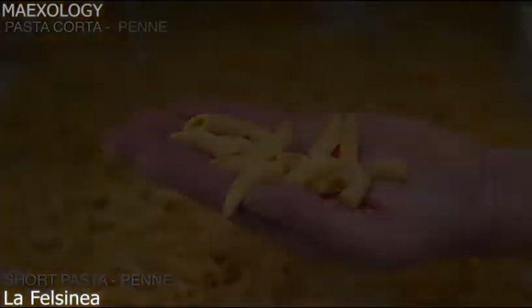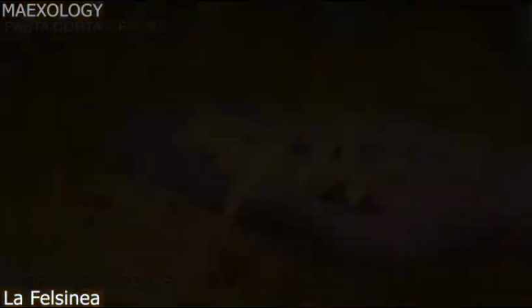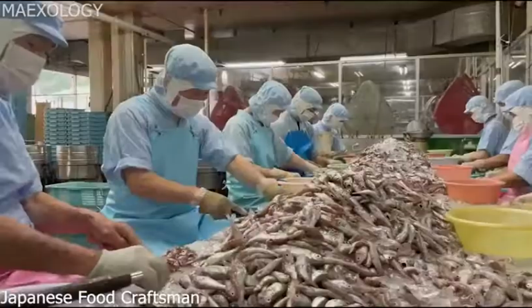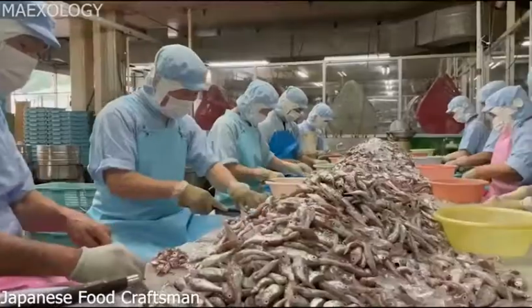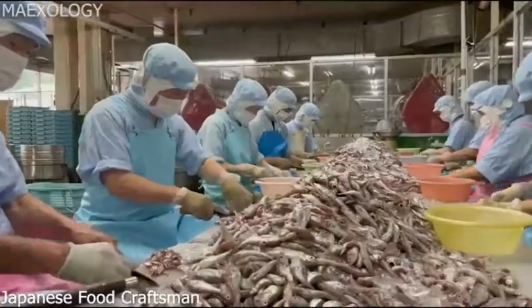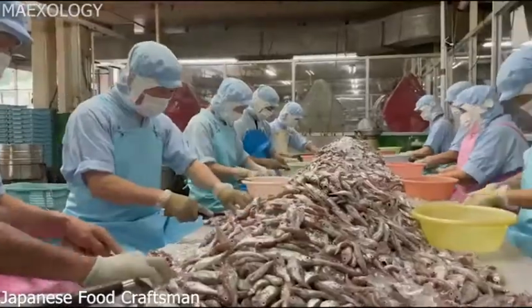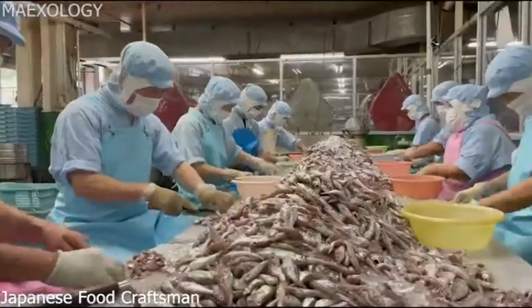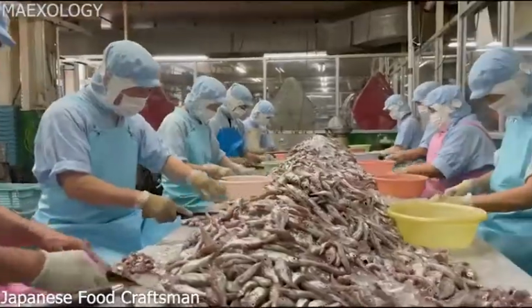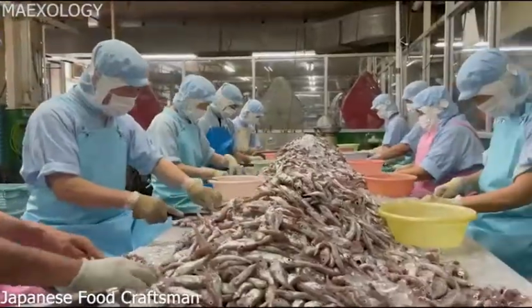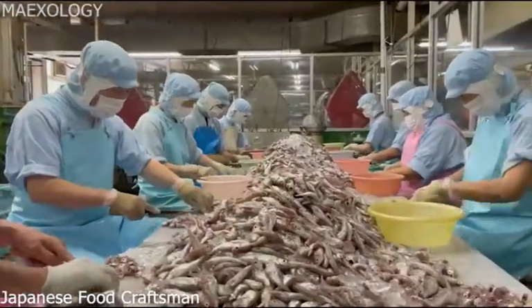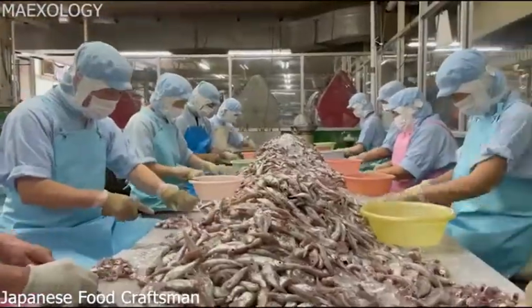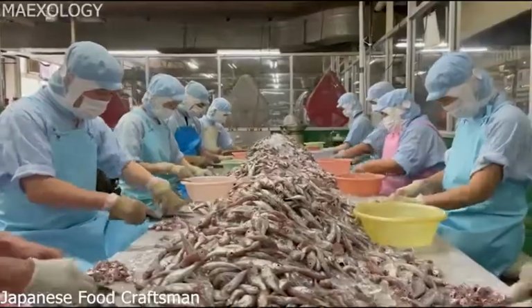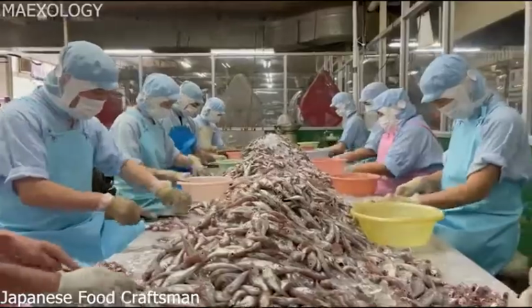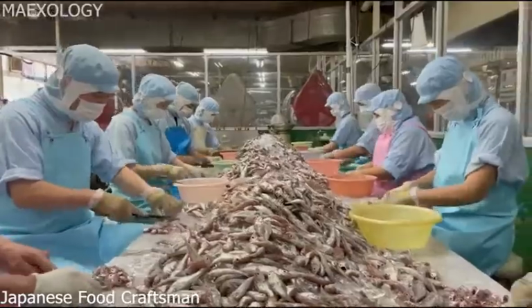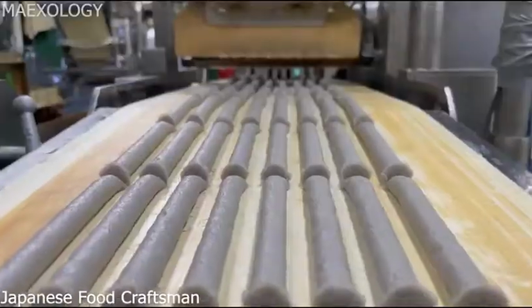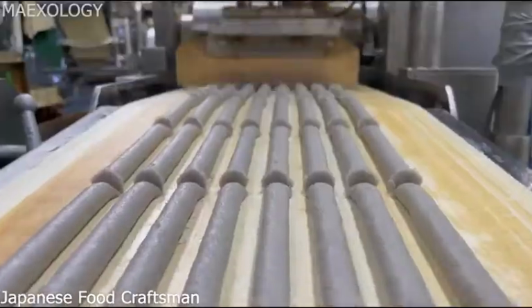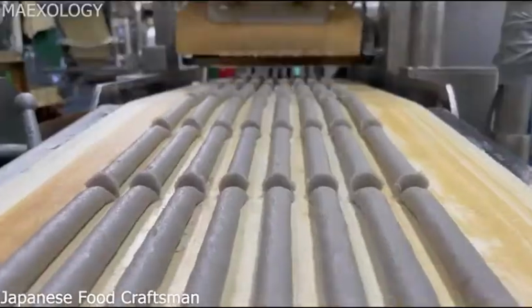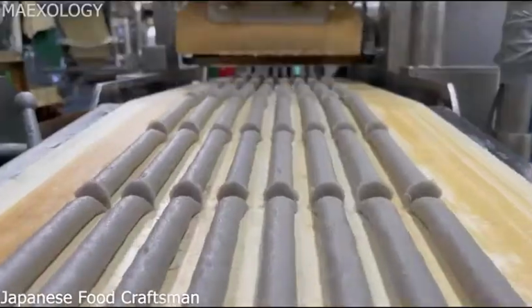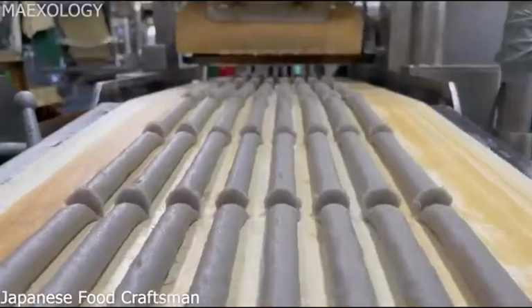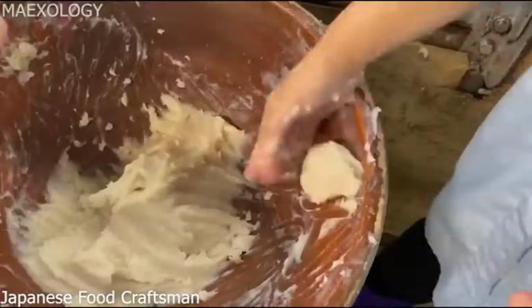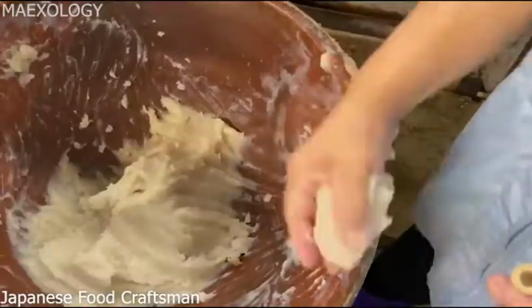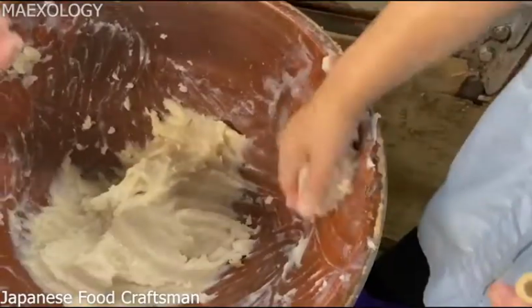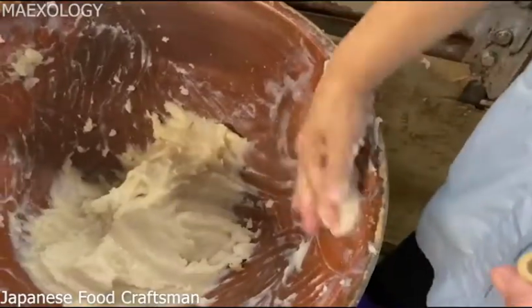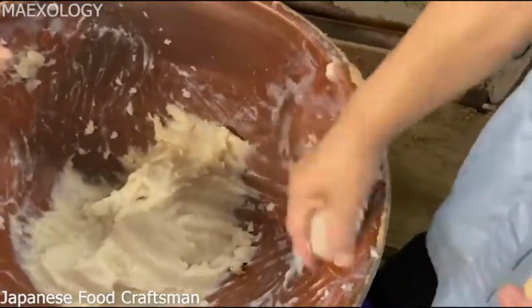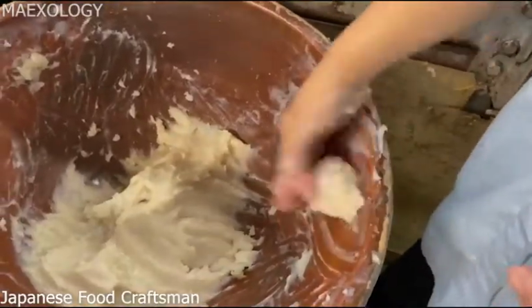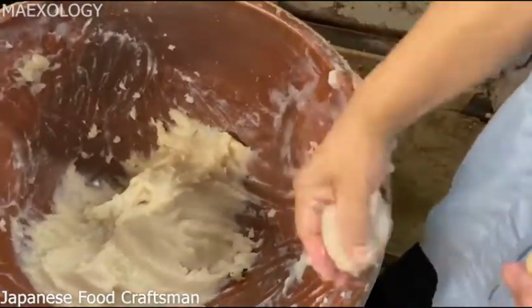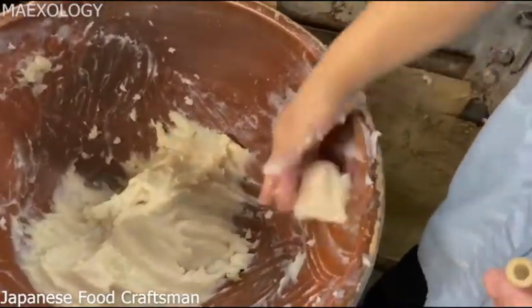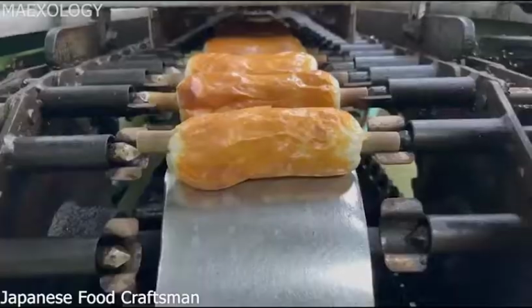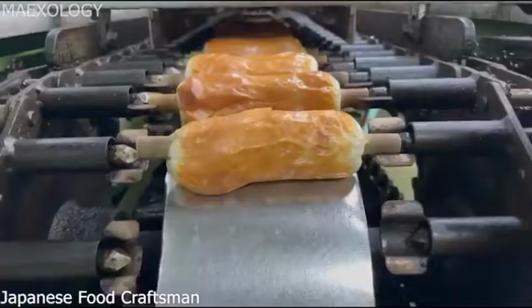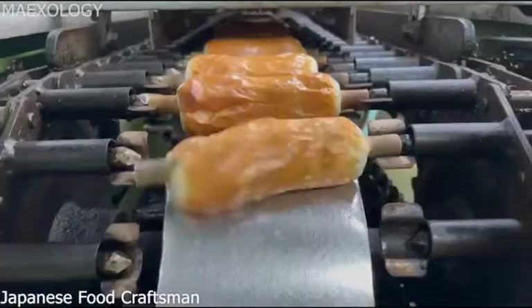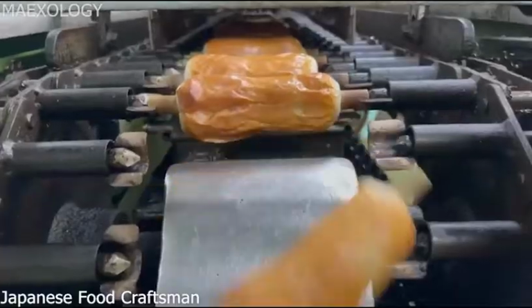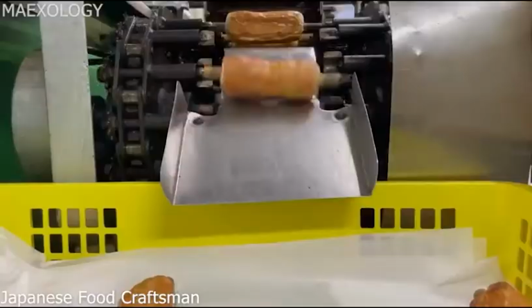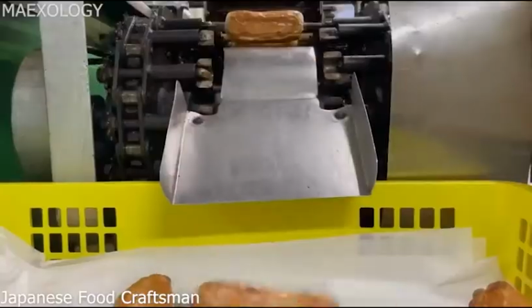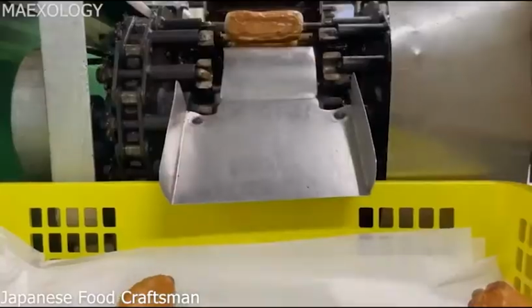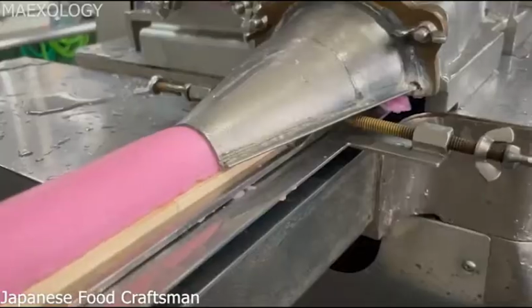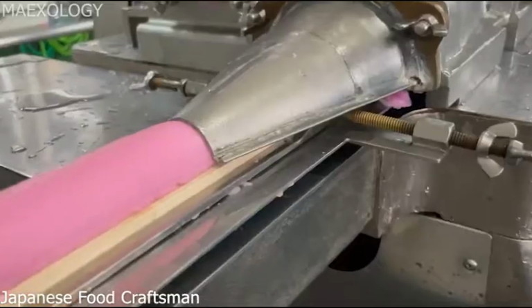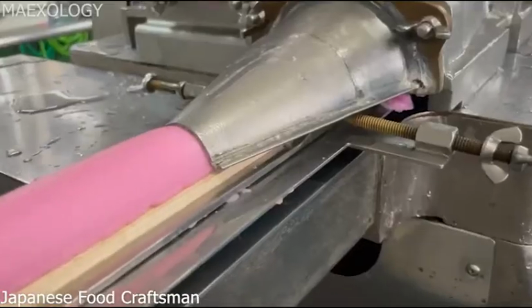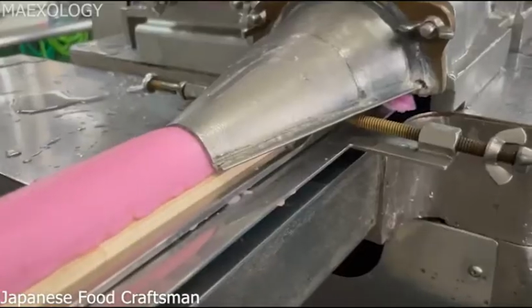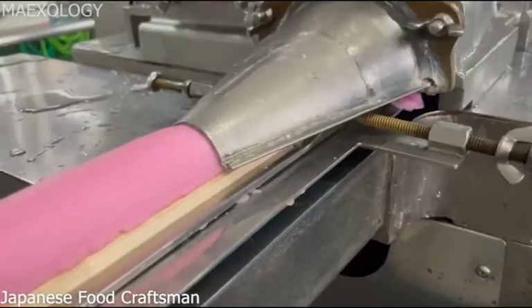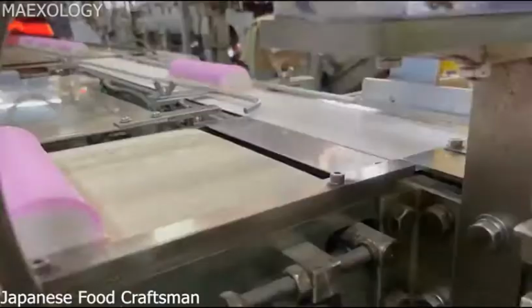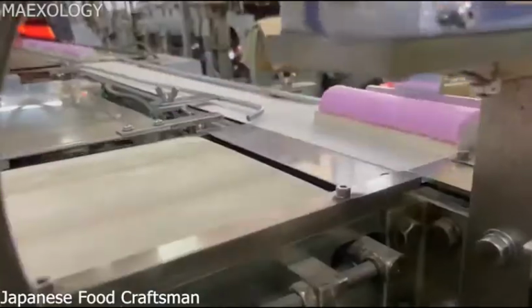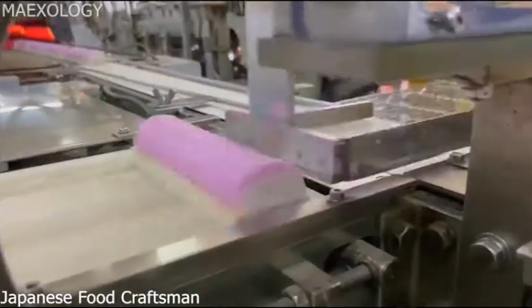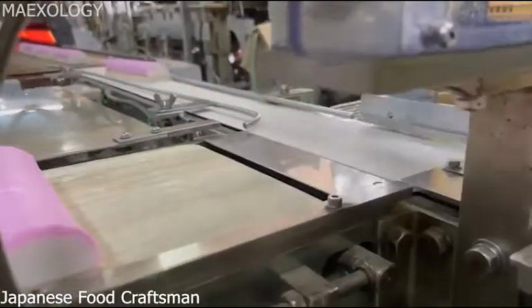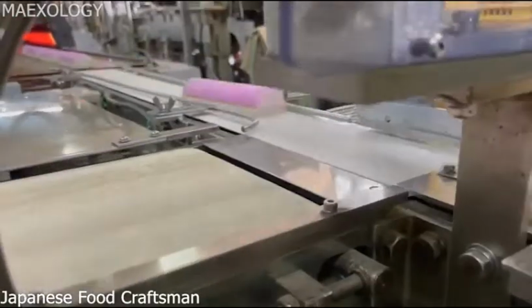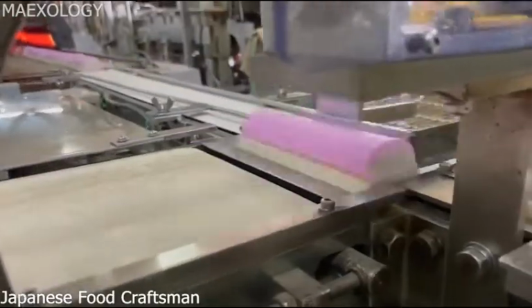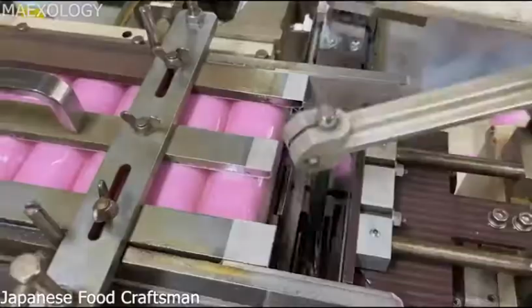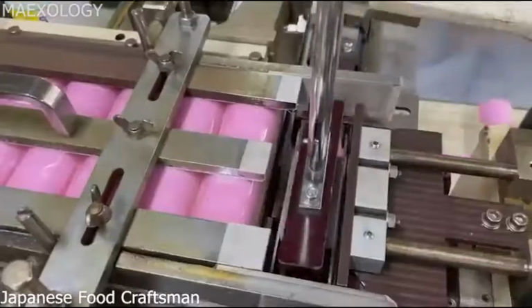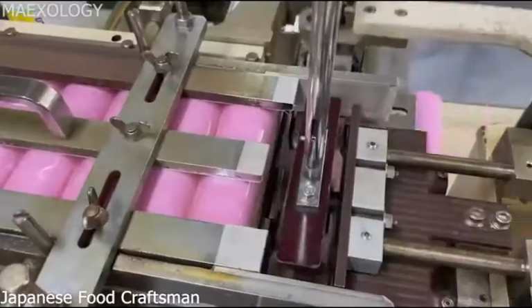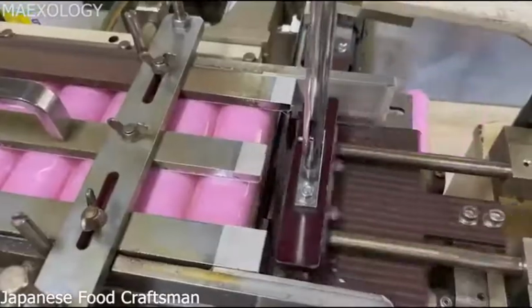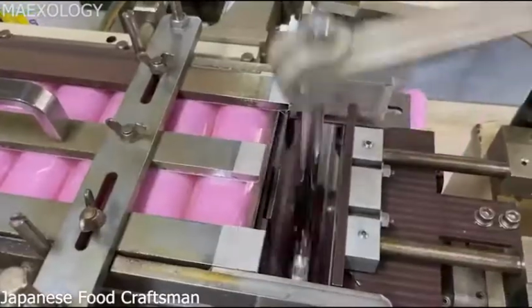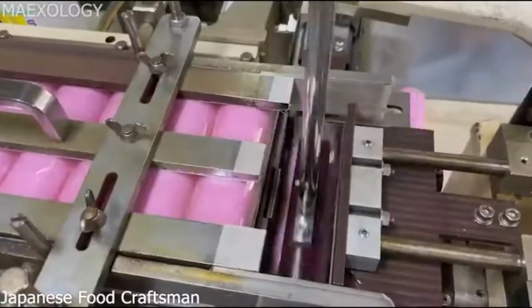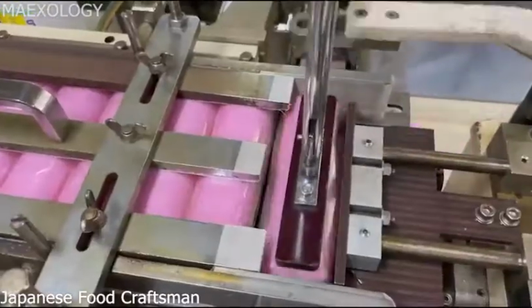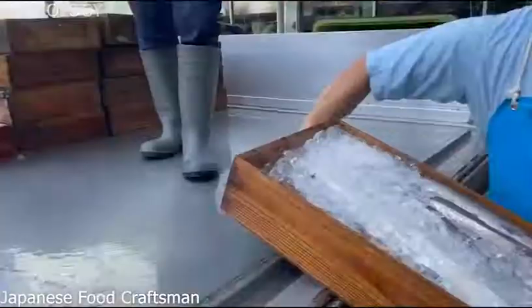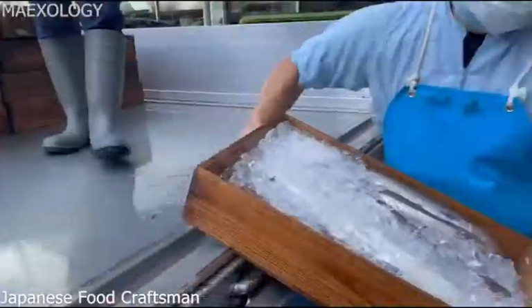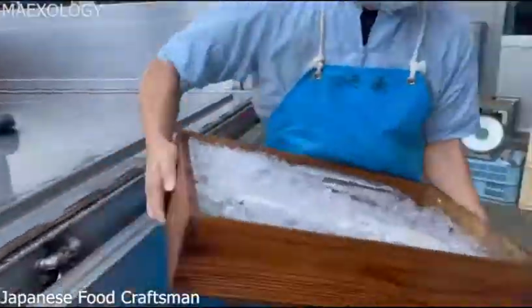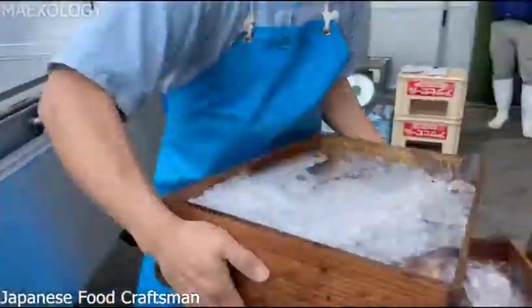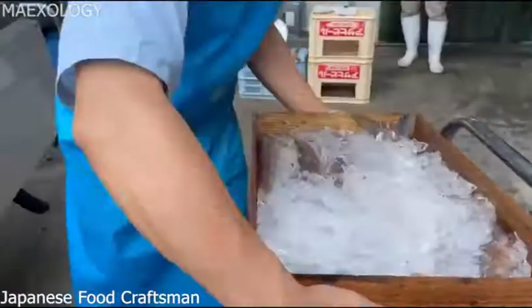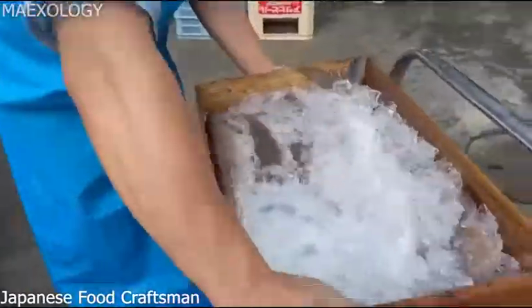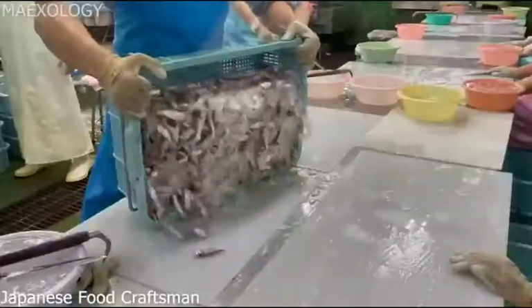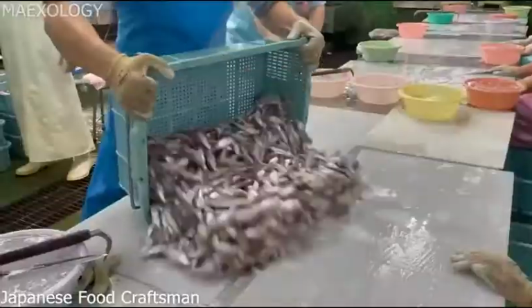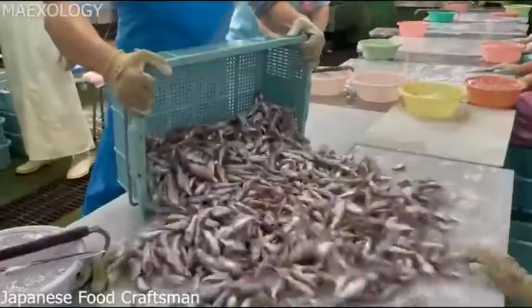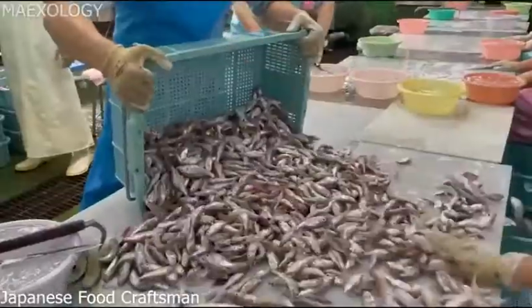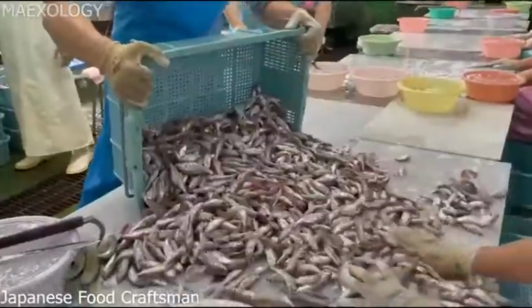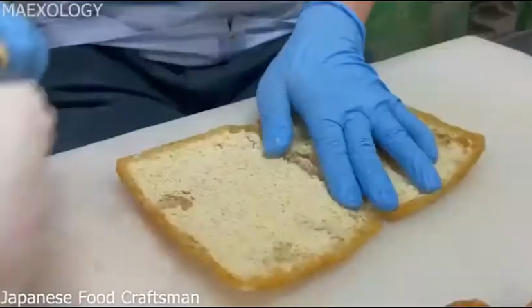Inside an industrial Japanese fish factory where they make kamaboko, a traditional food in Japan, jokoten and many more.